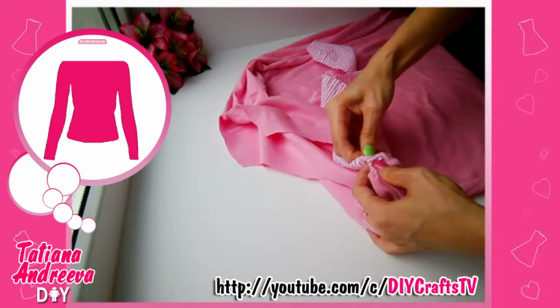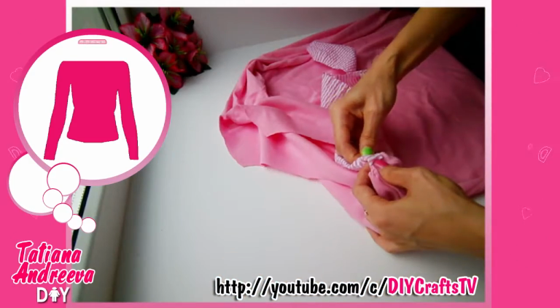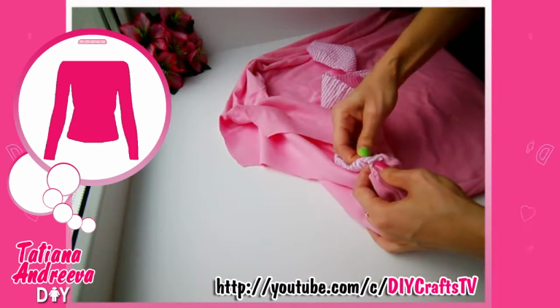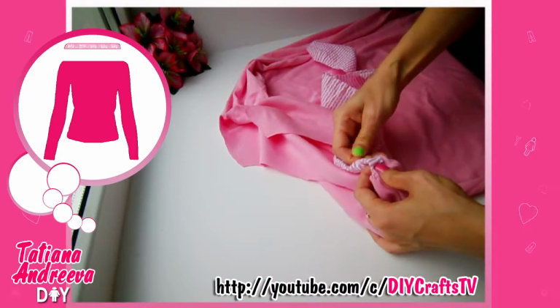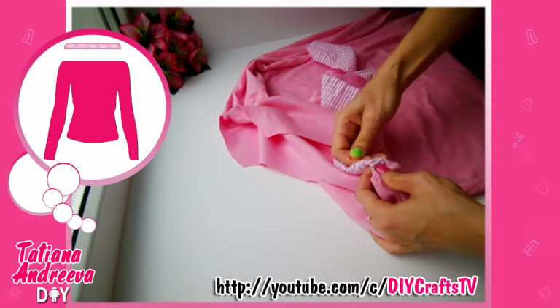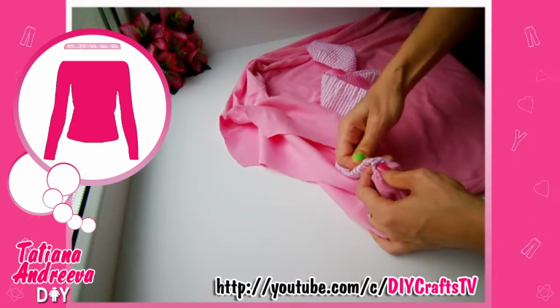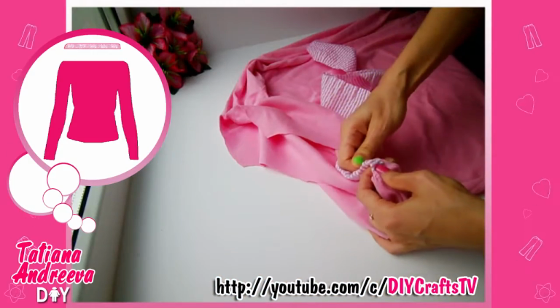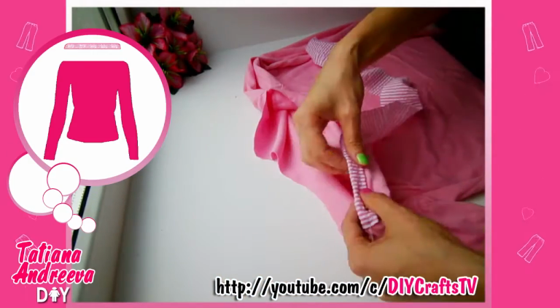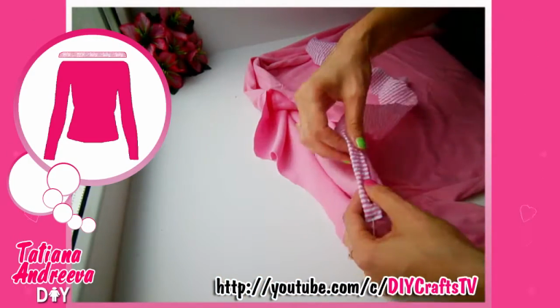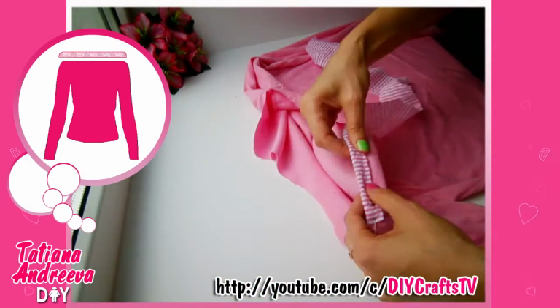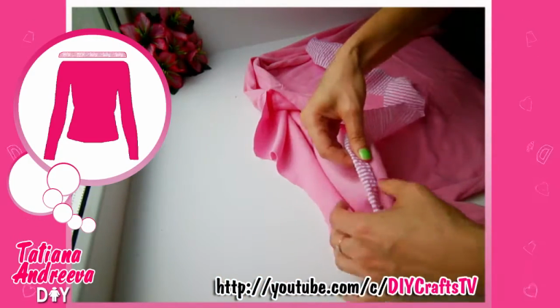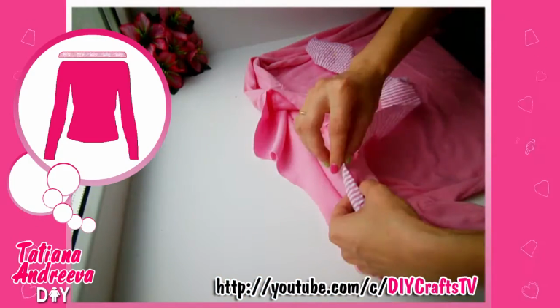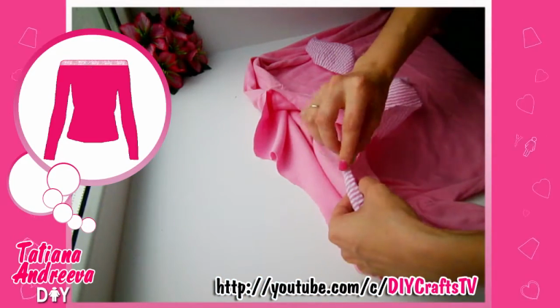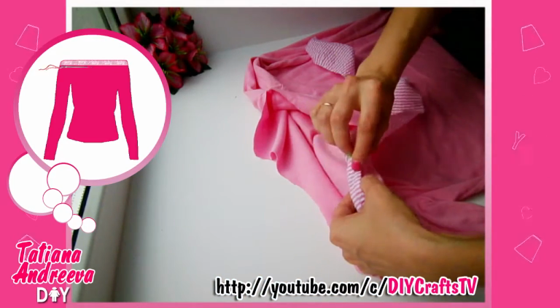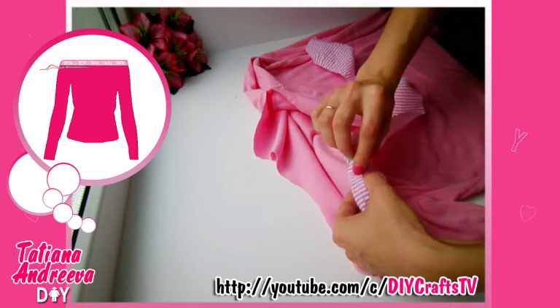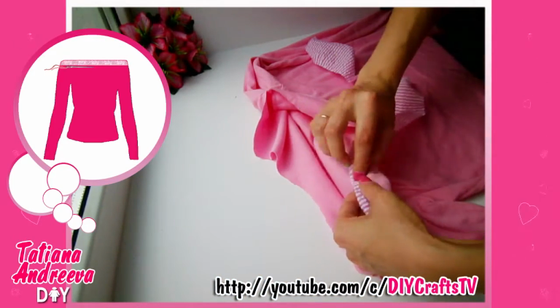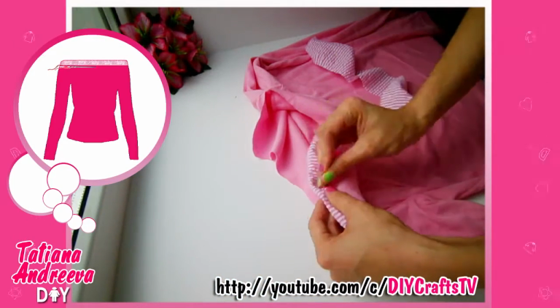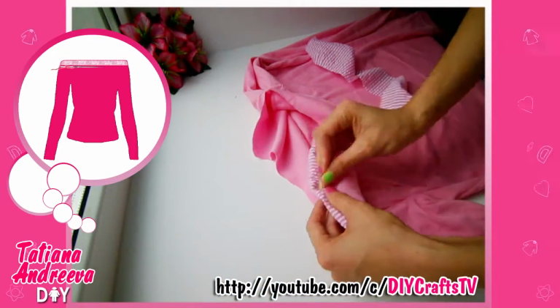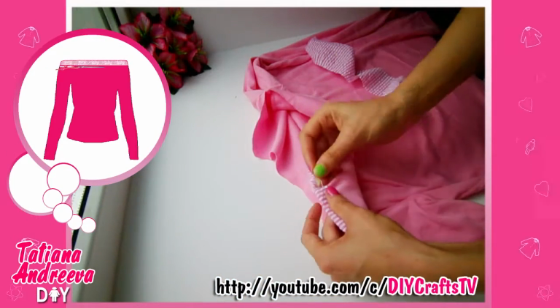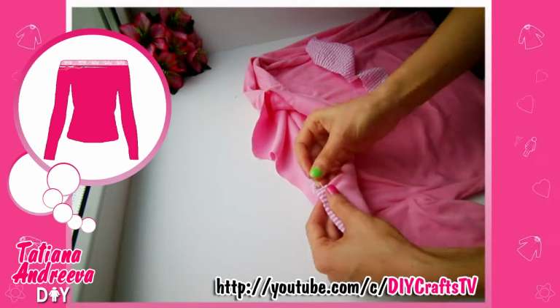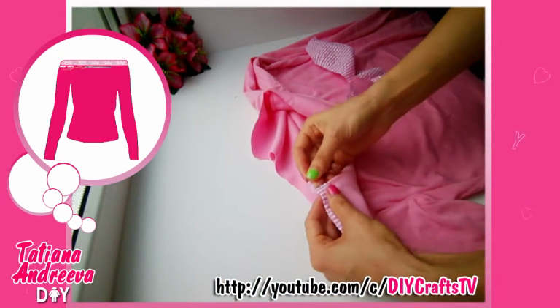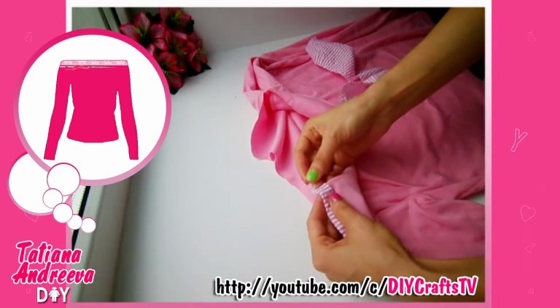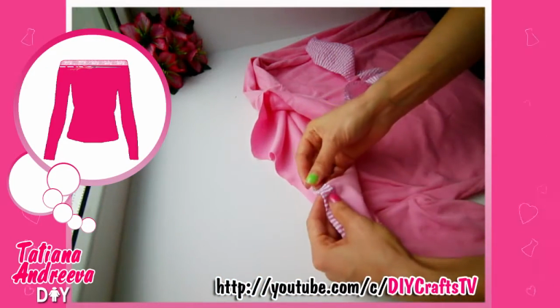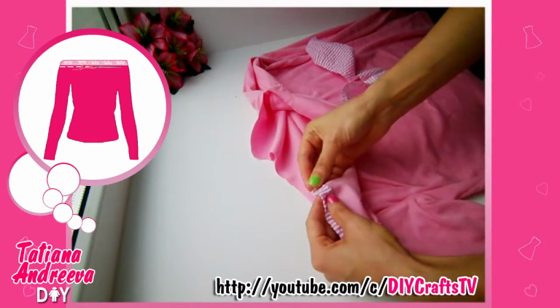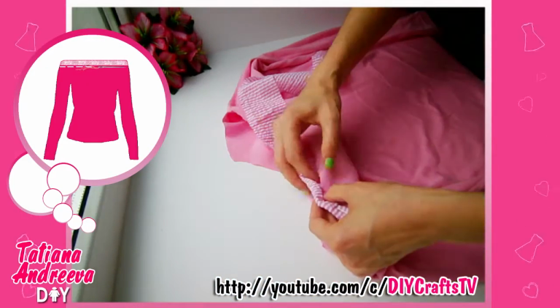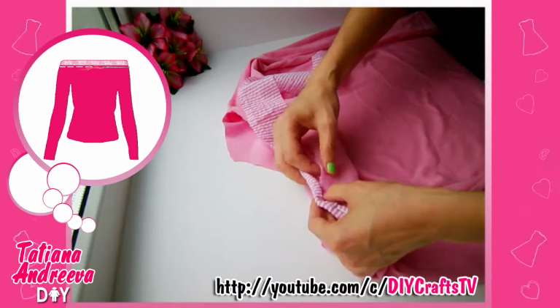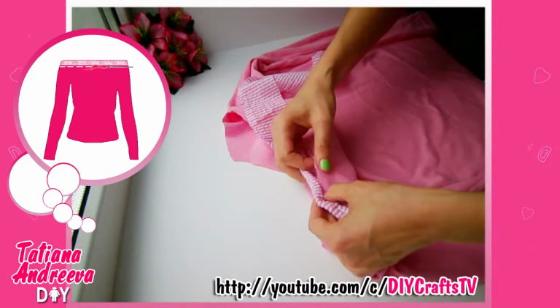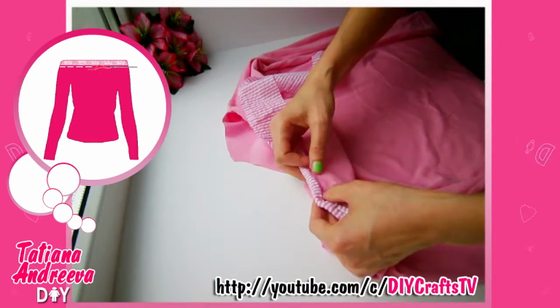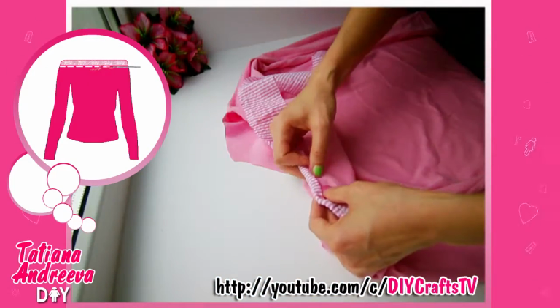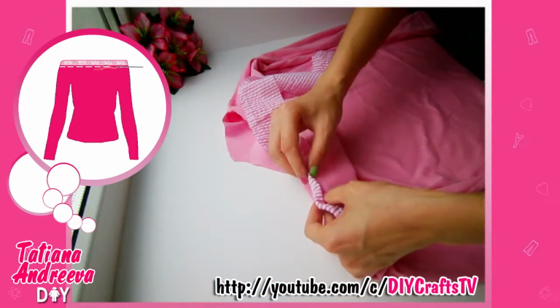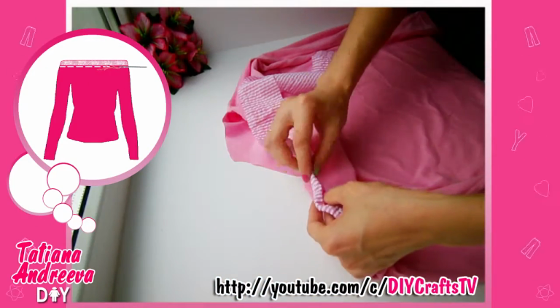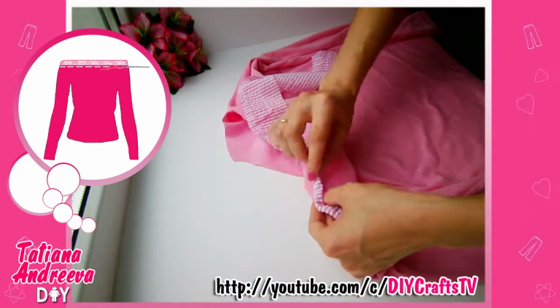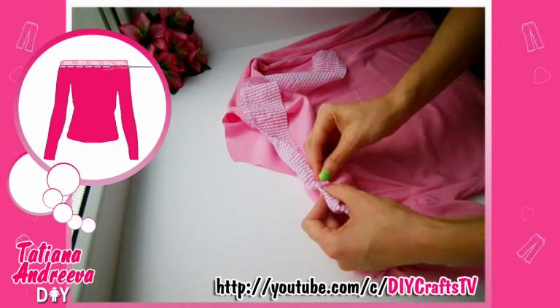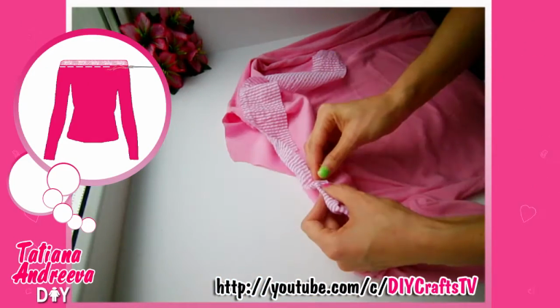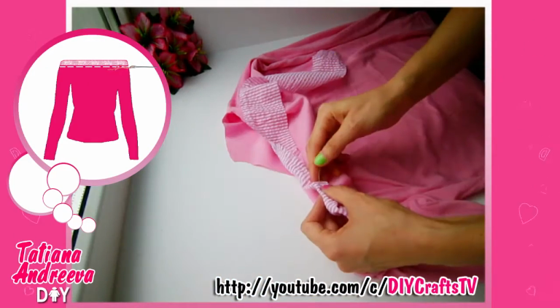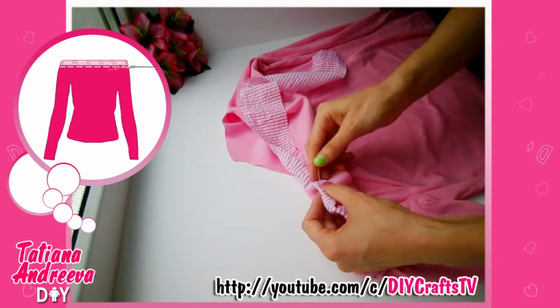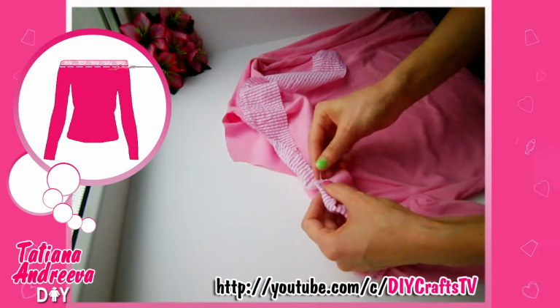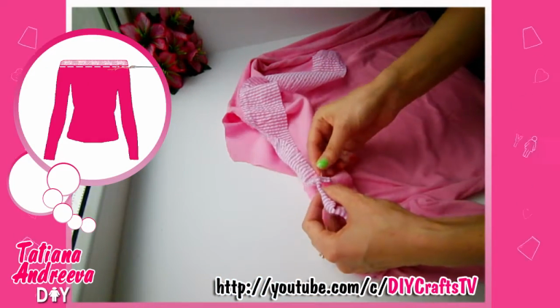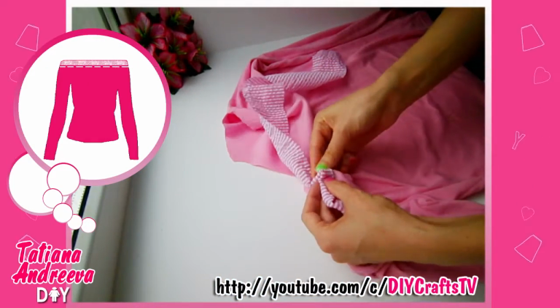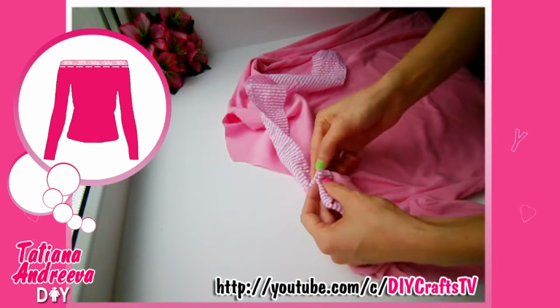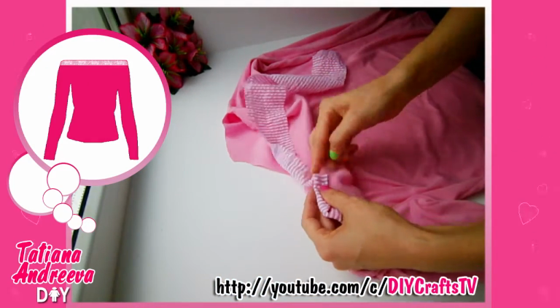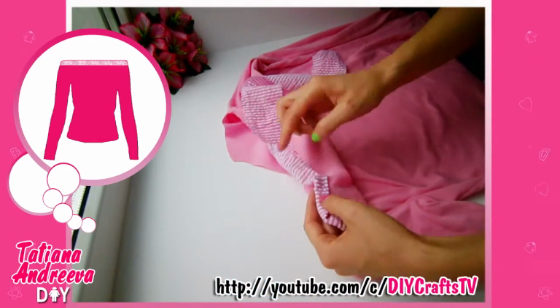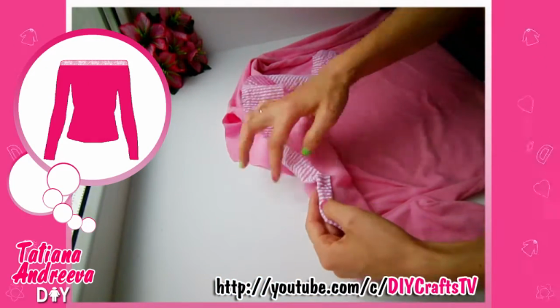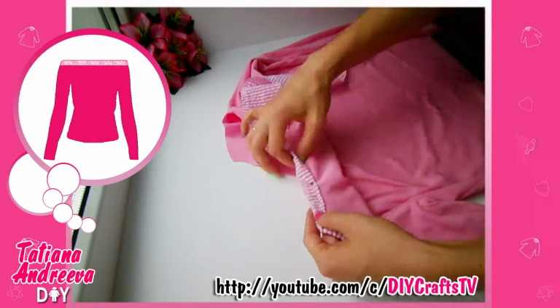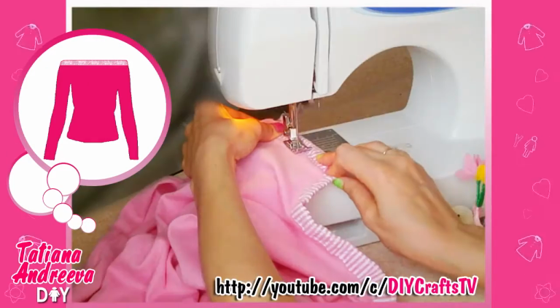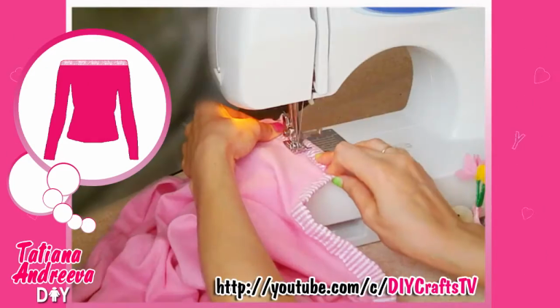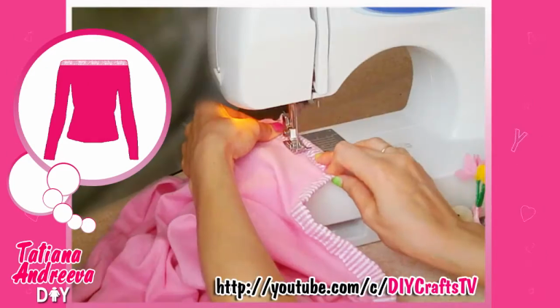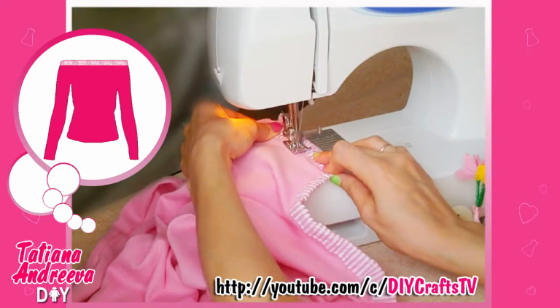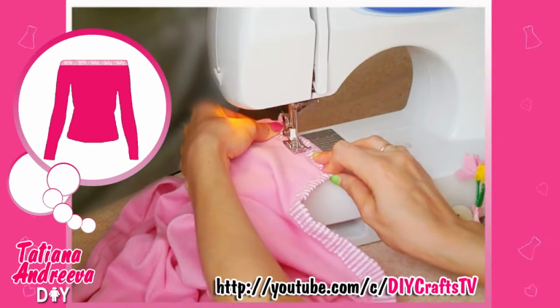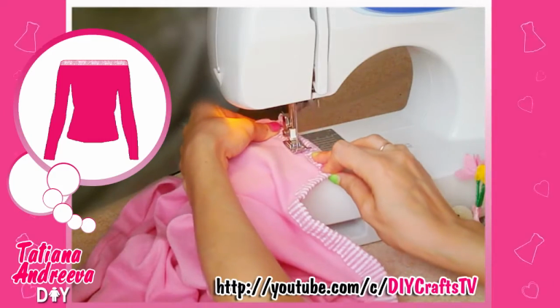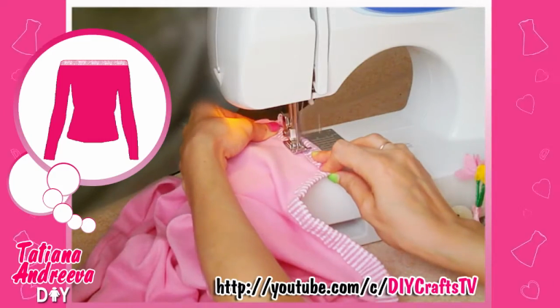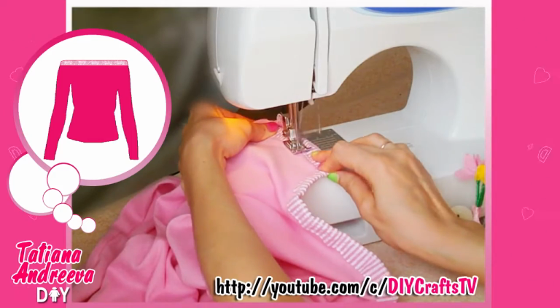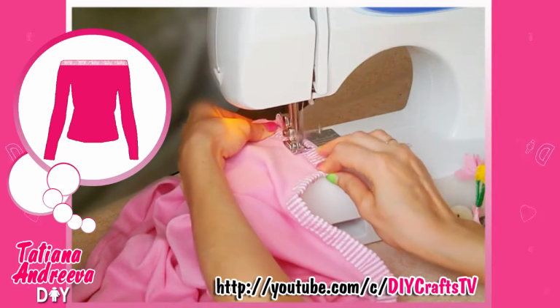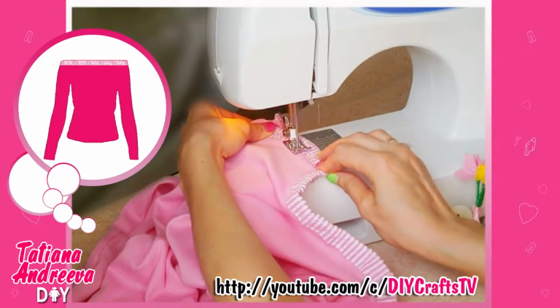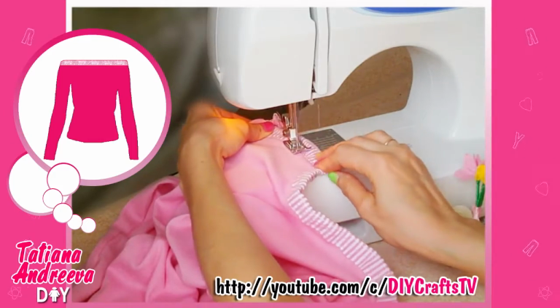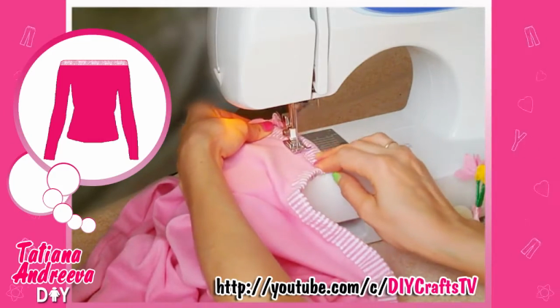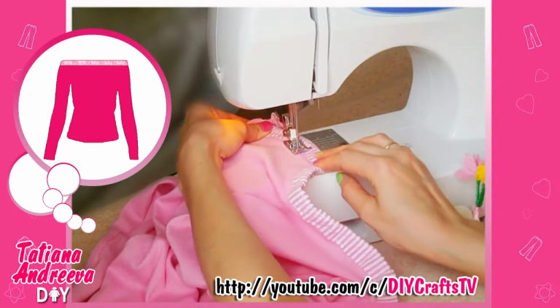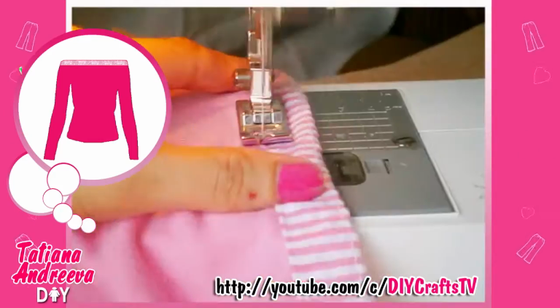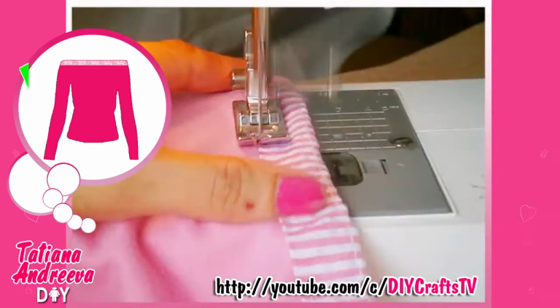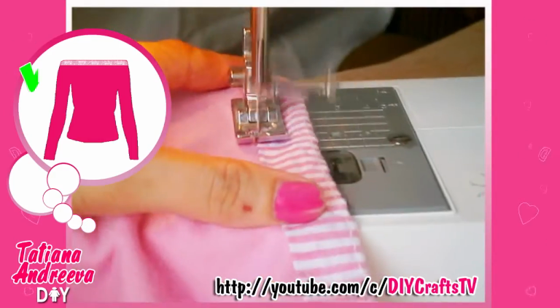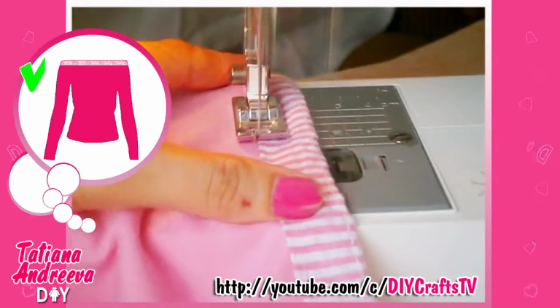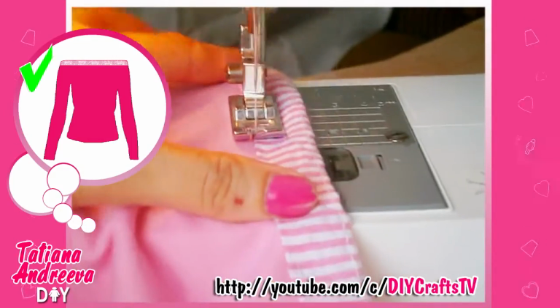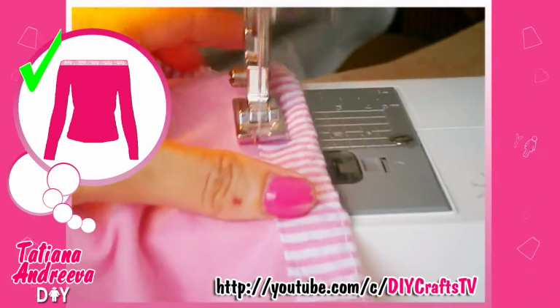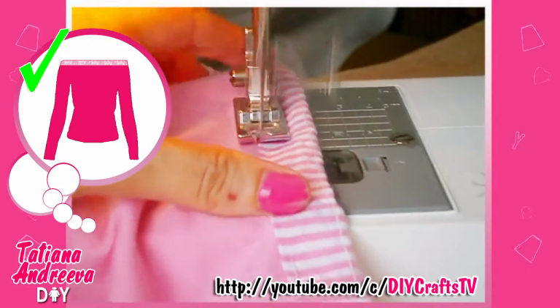Sew the fabric strip along the shoulders and neck zone, hitting the cut edges. I advise you to use any elastic fabric.